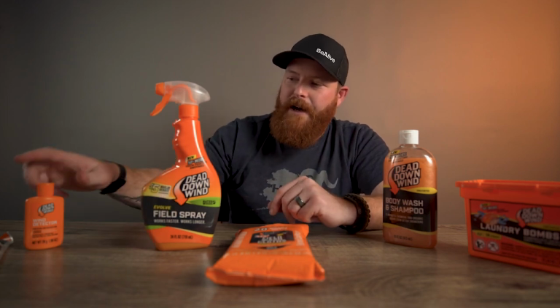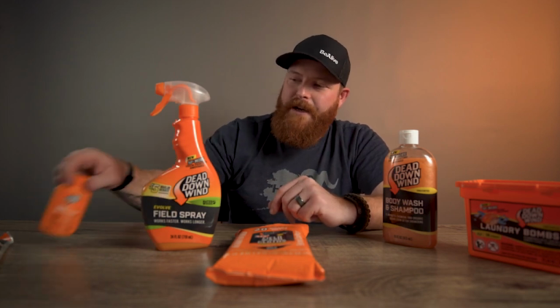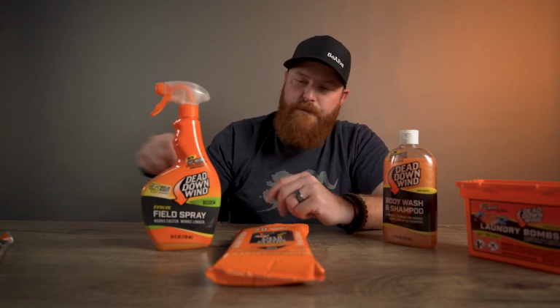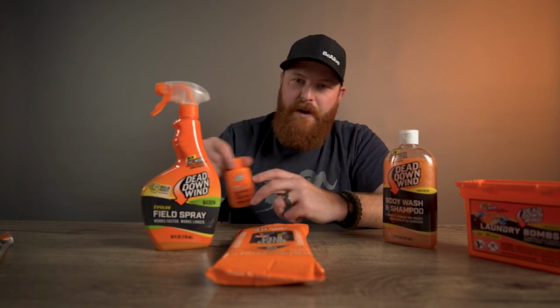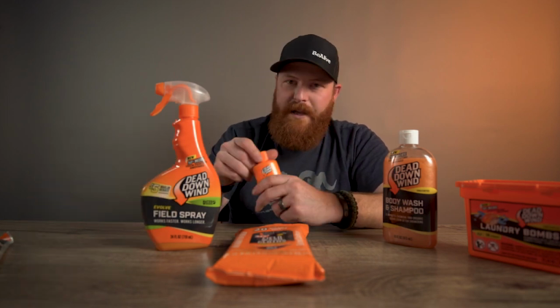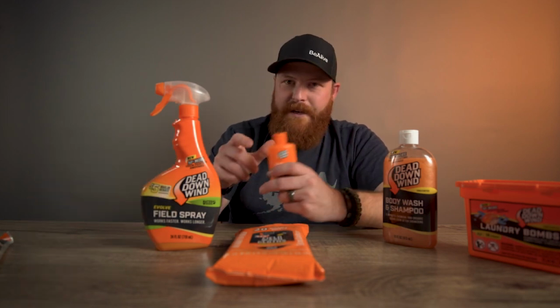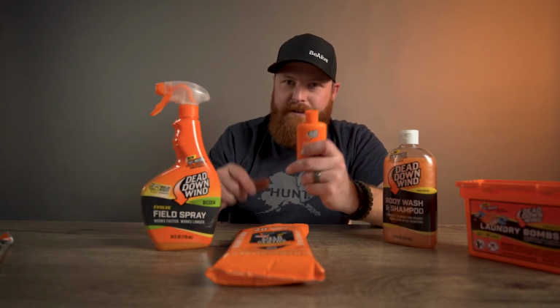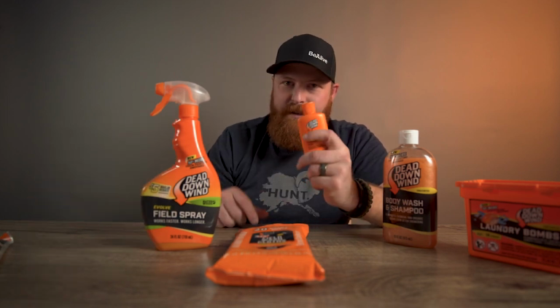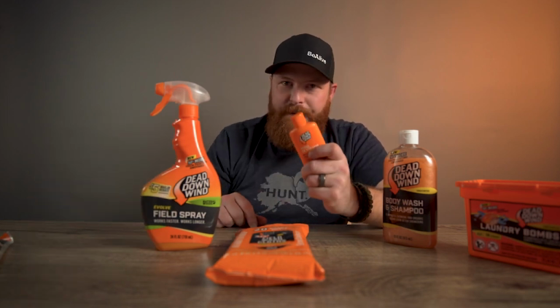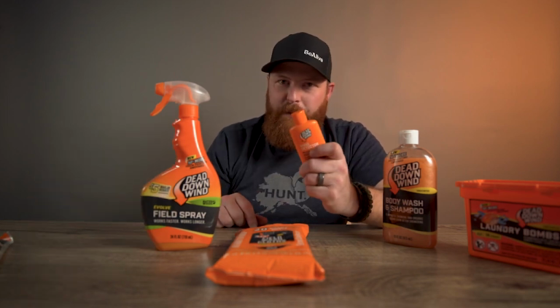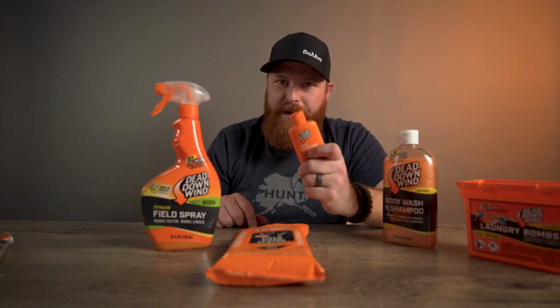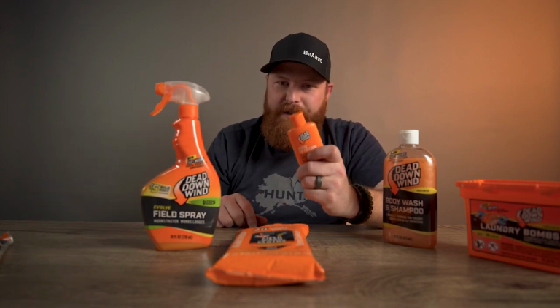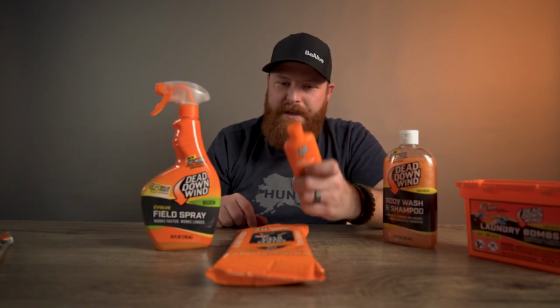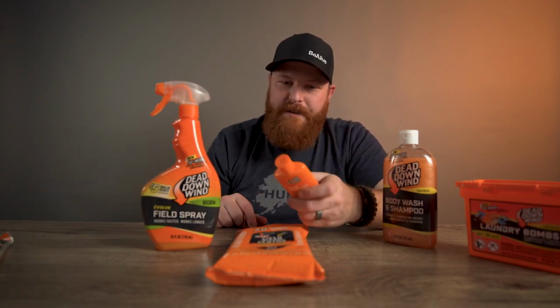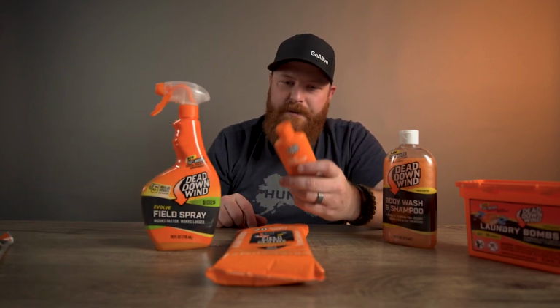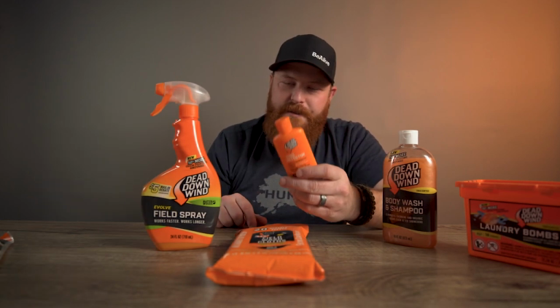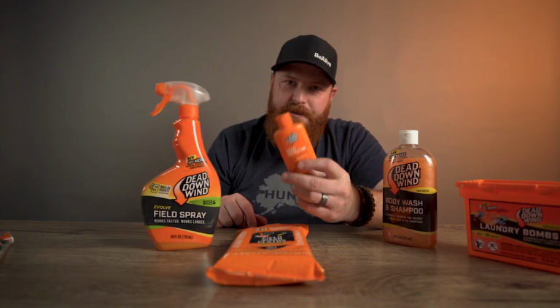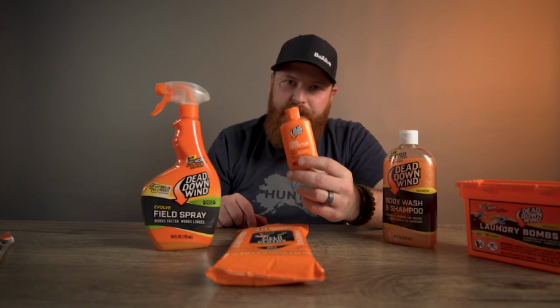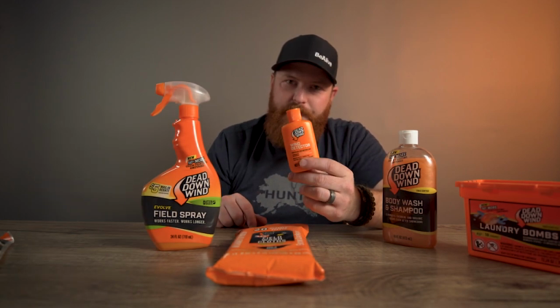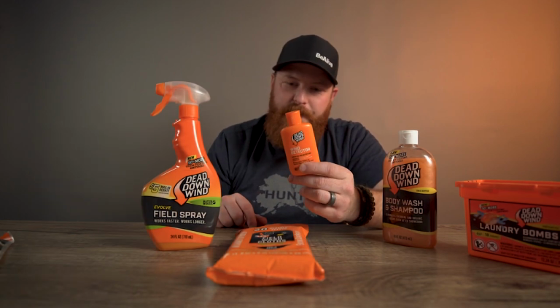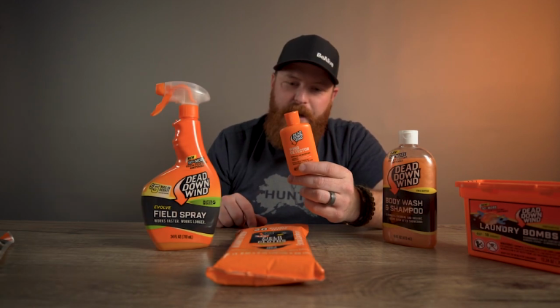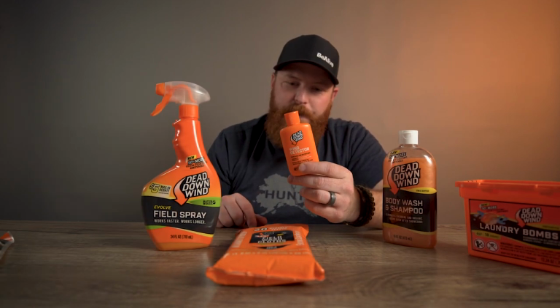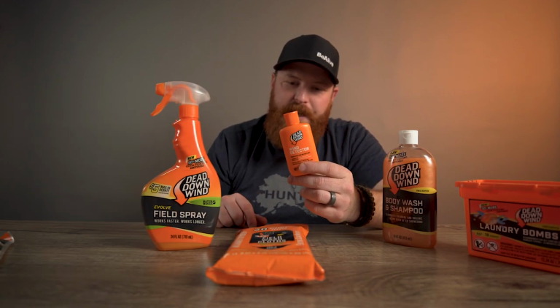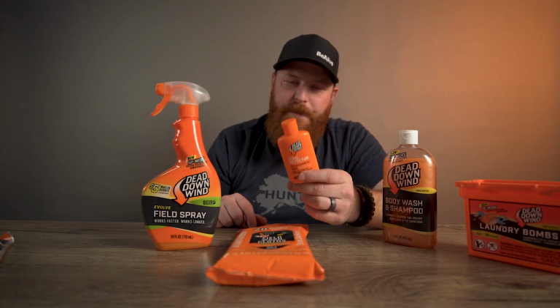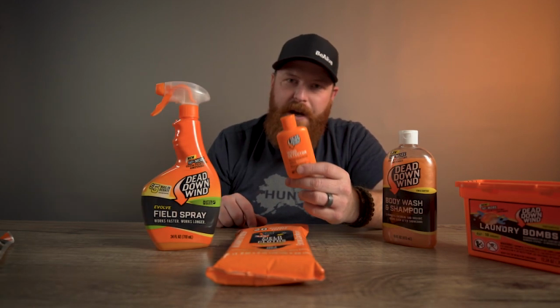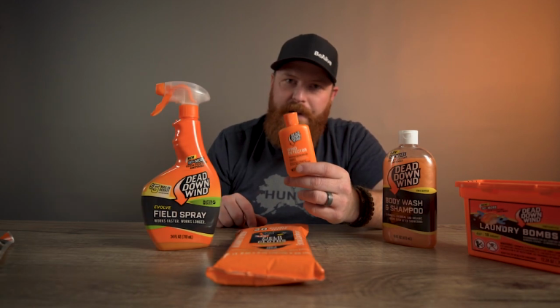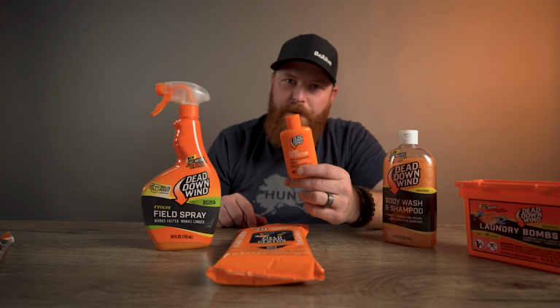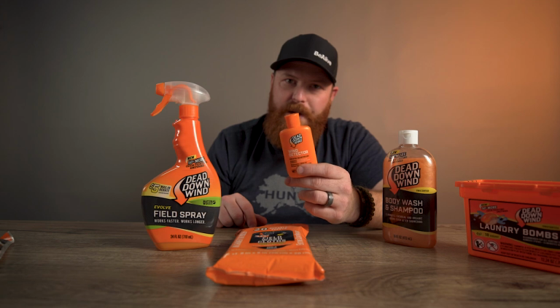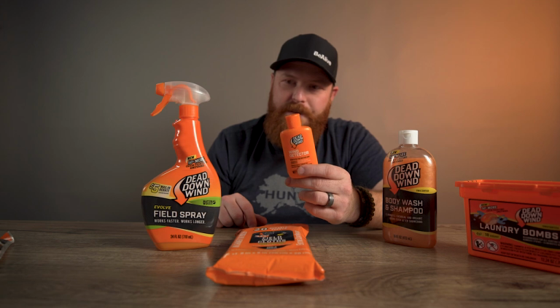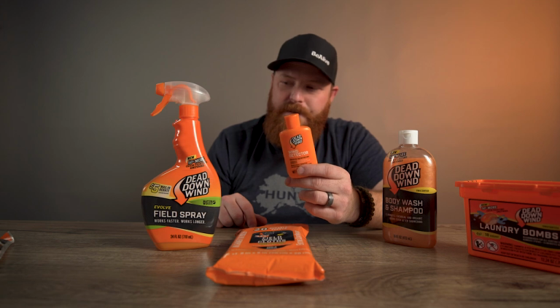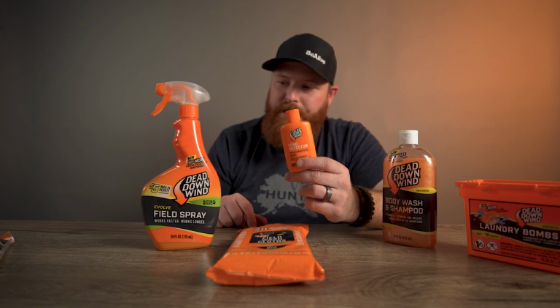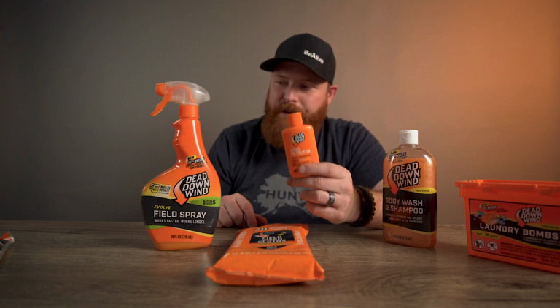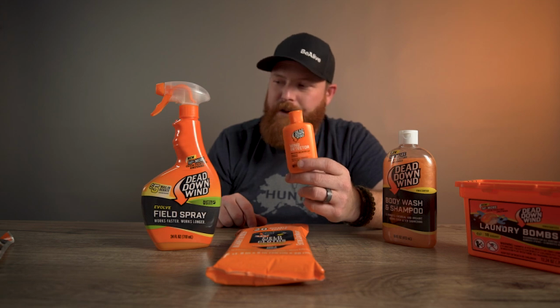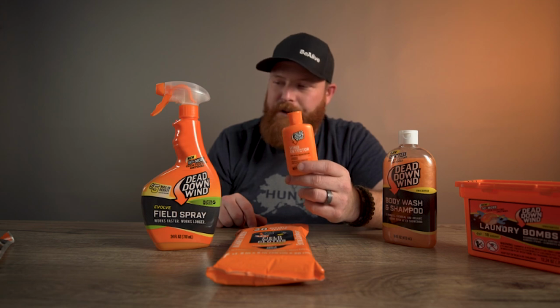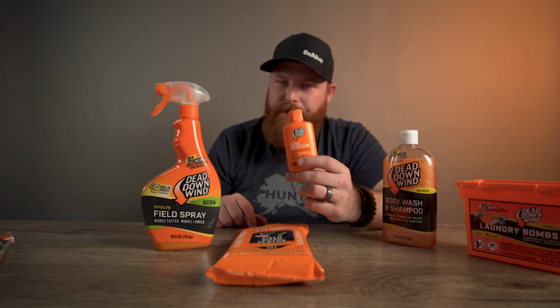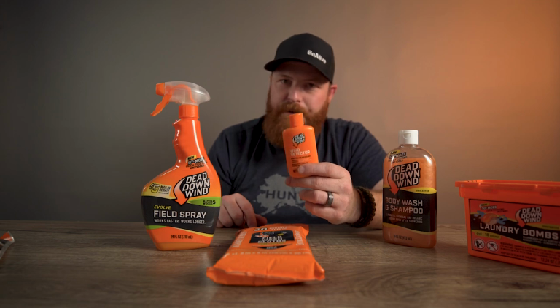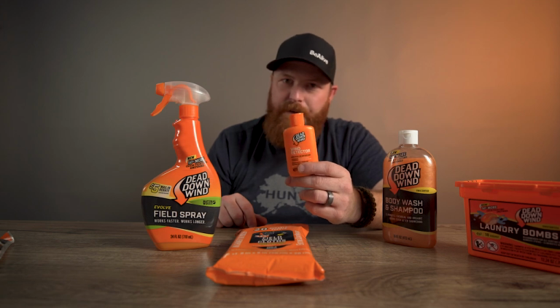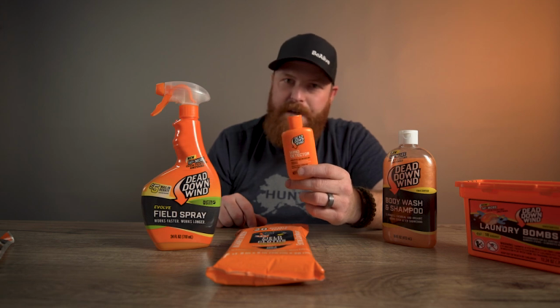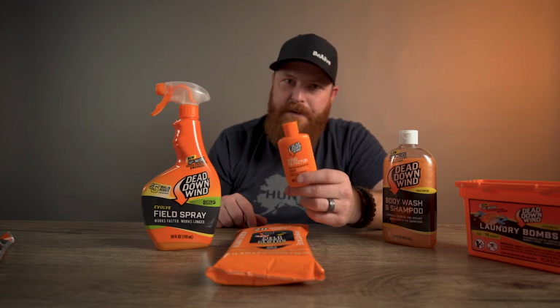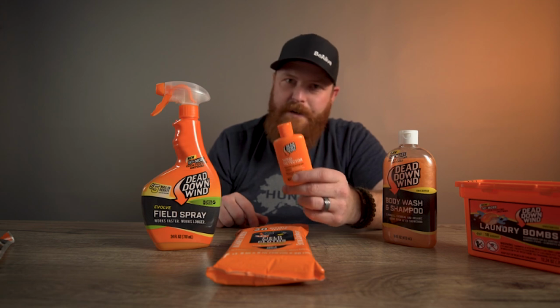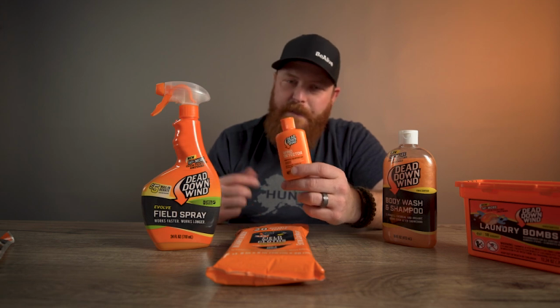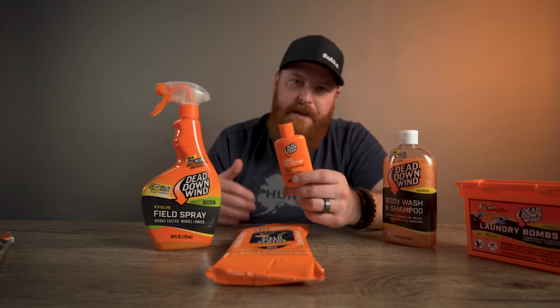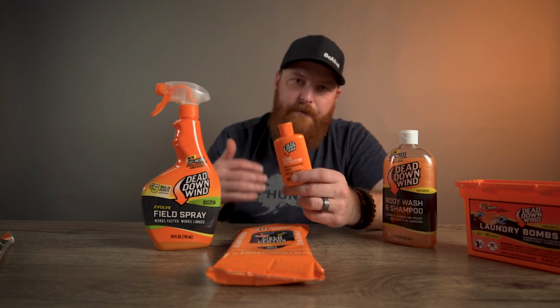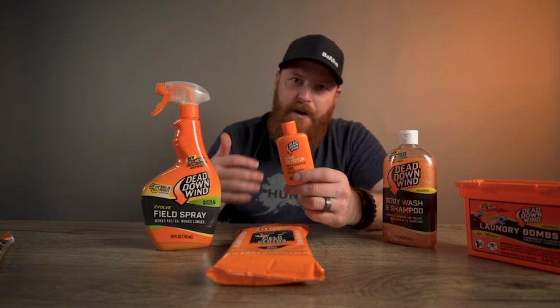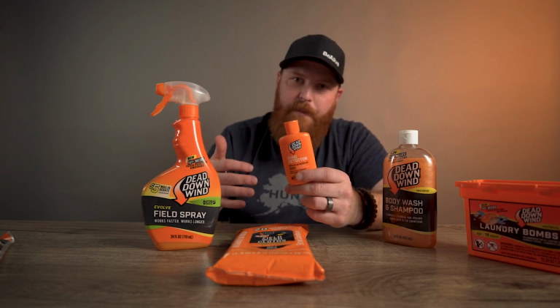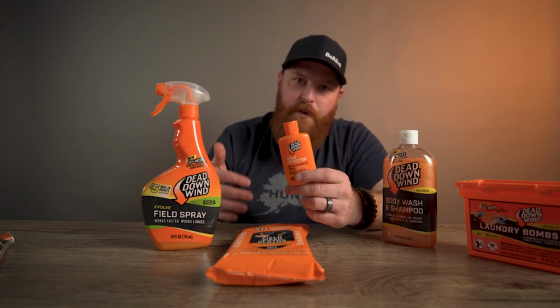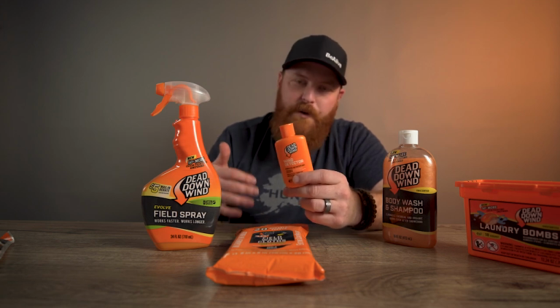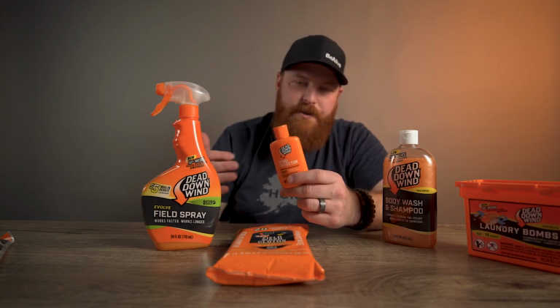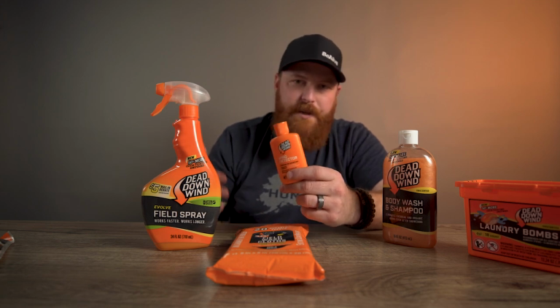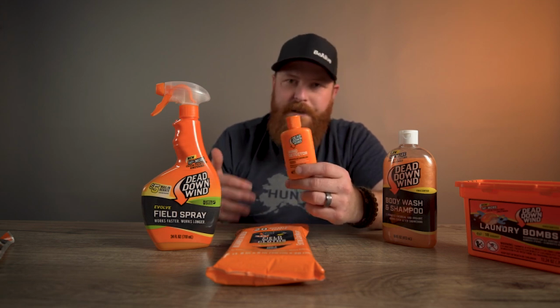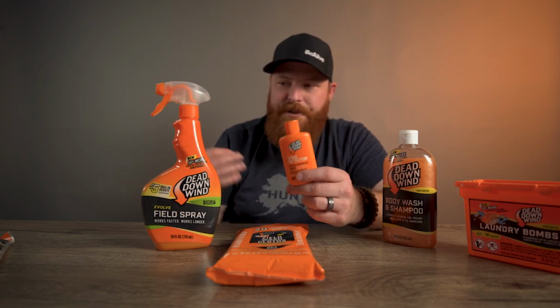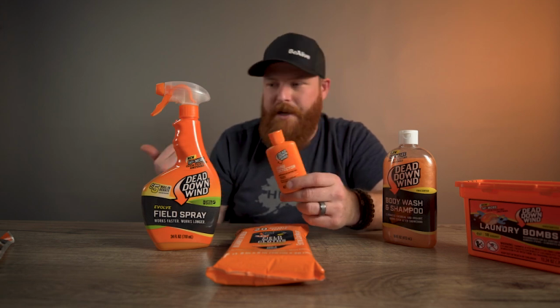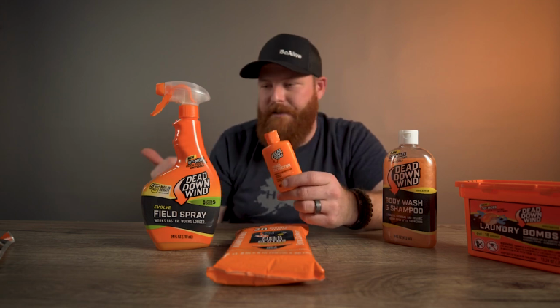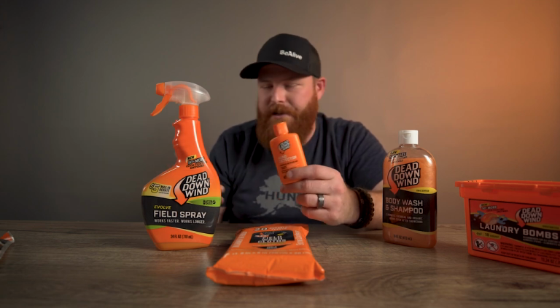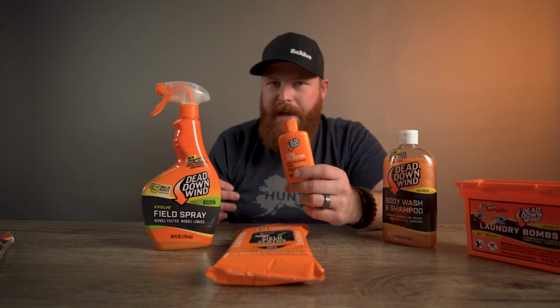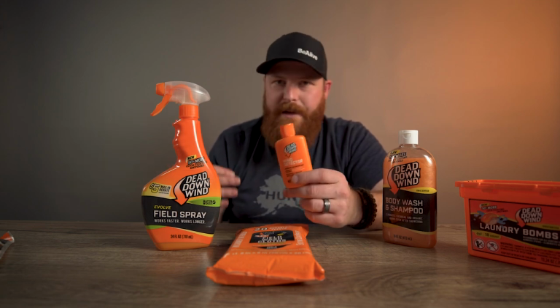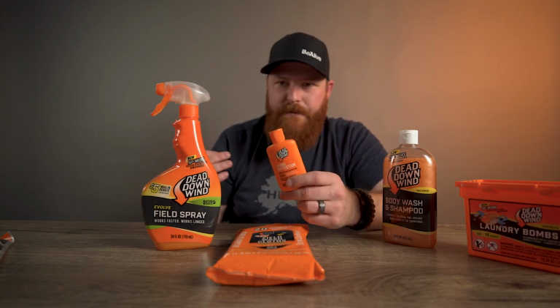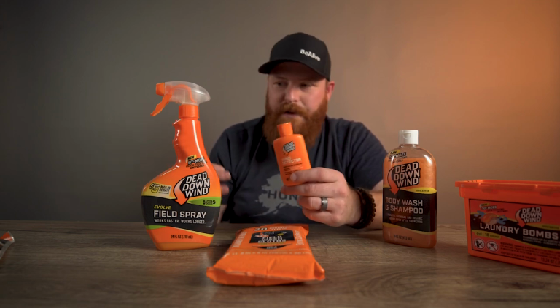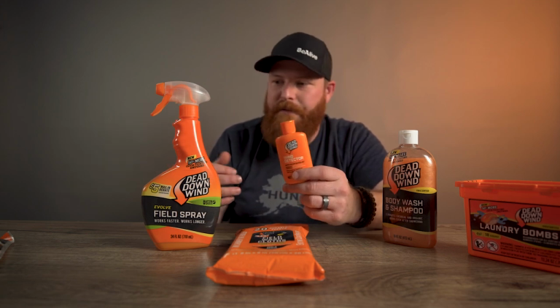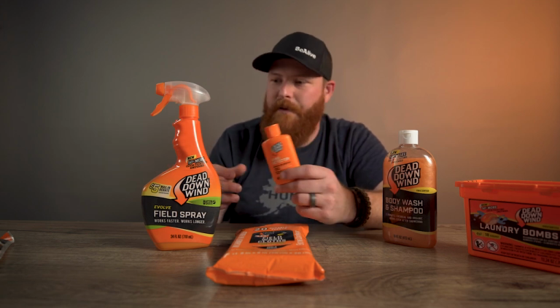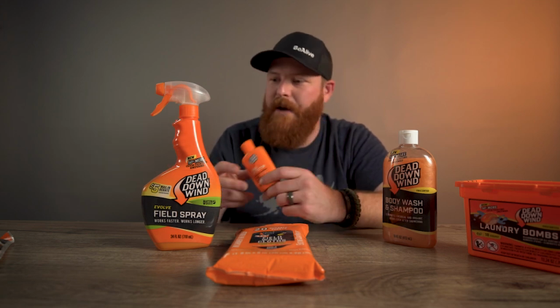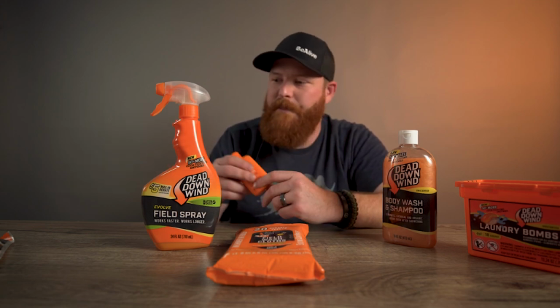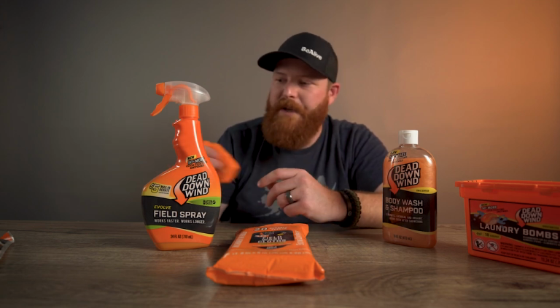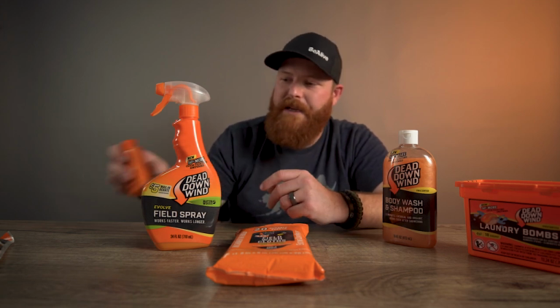As well as the wind detector. This is going to help you keep an eye on the wind so that you know you're doing the right thing, making the right approach — if you need to change stands, whatever it might be.